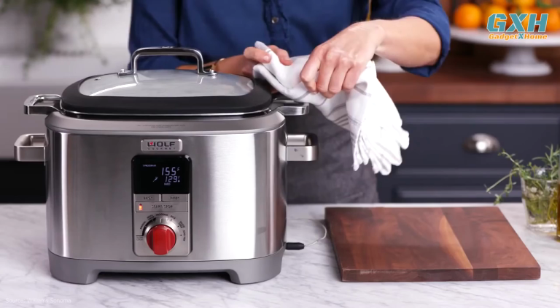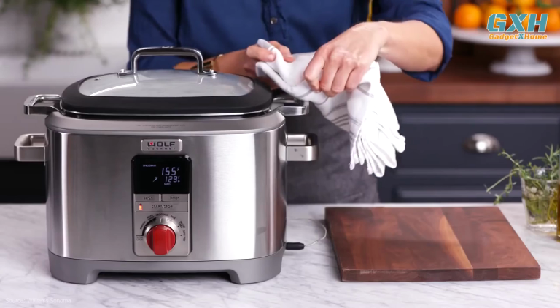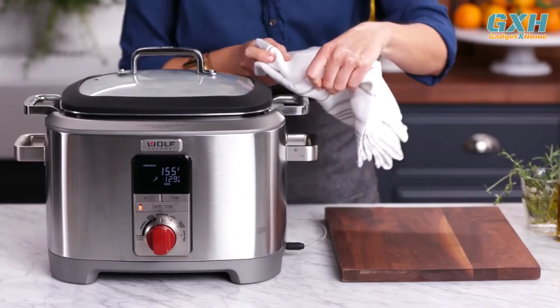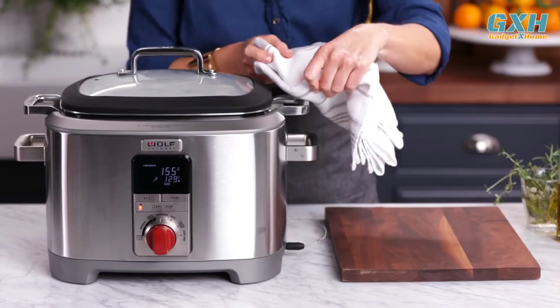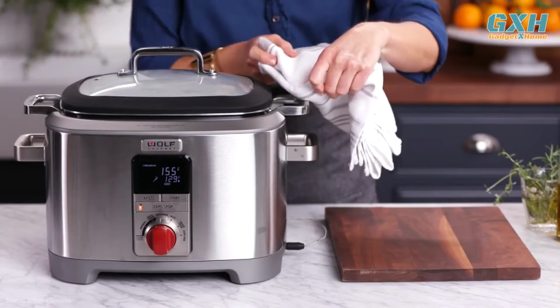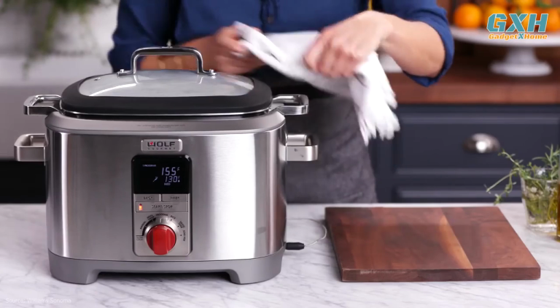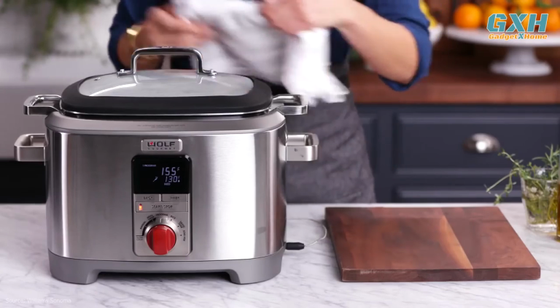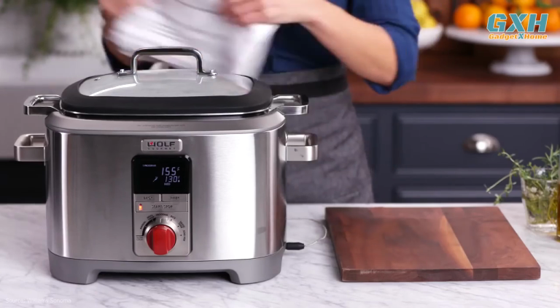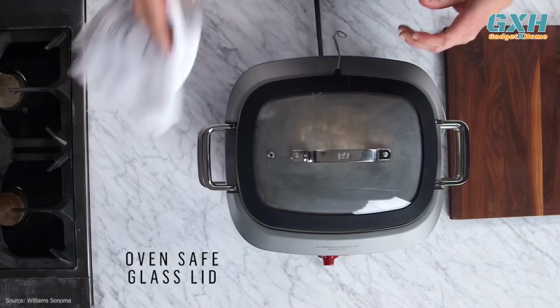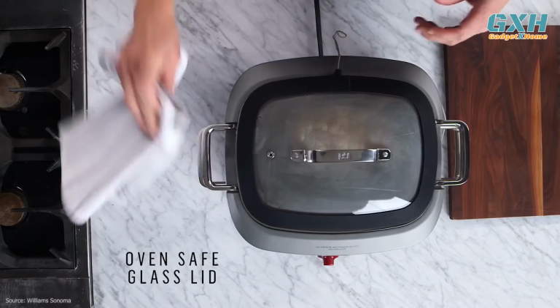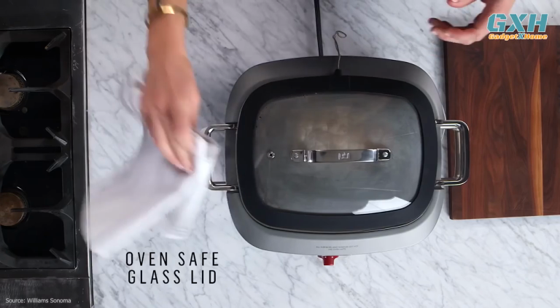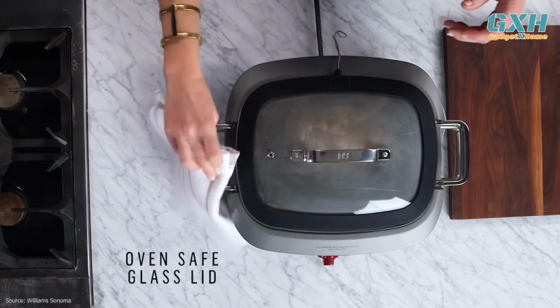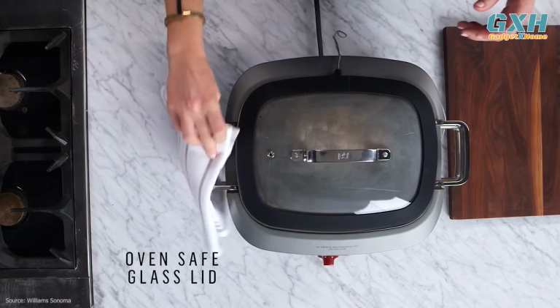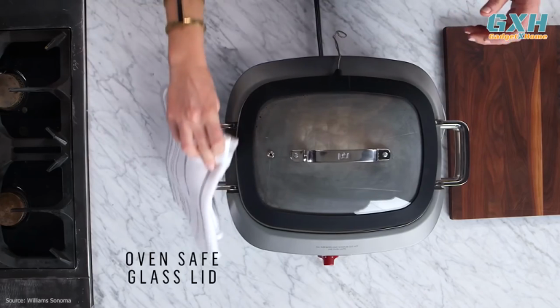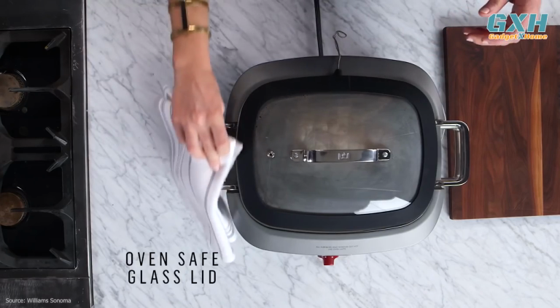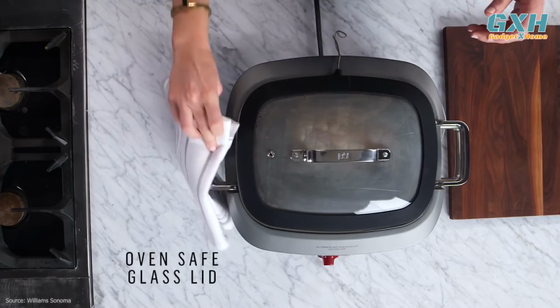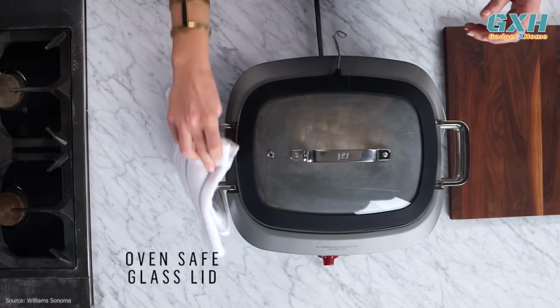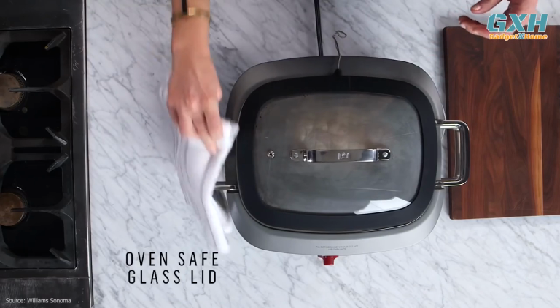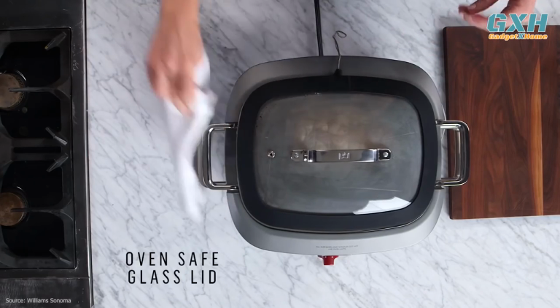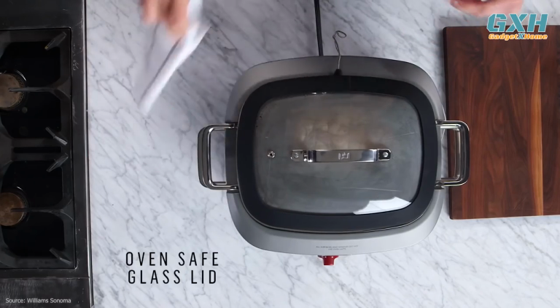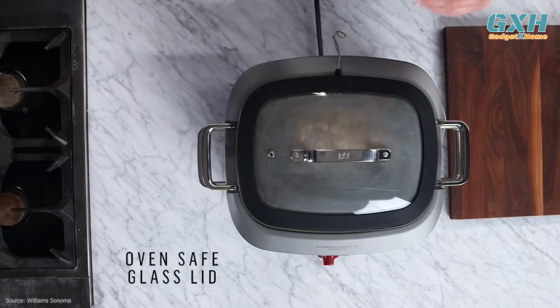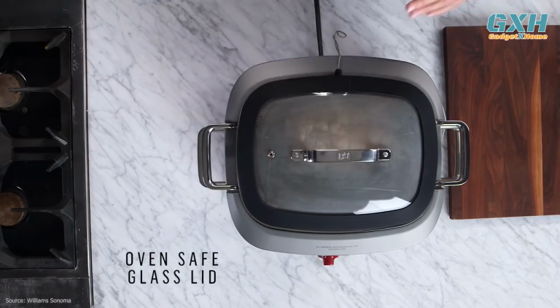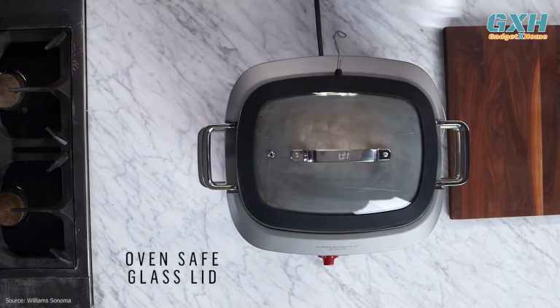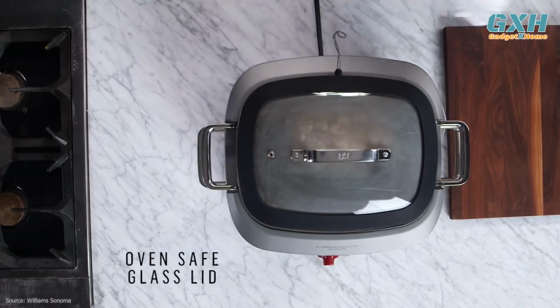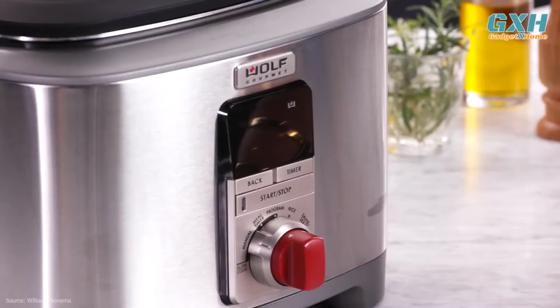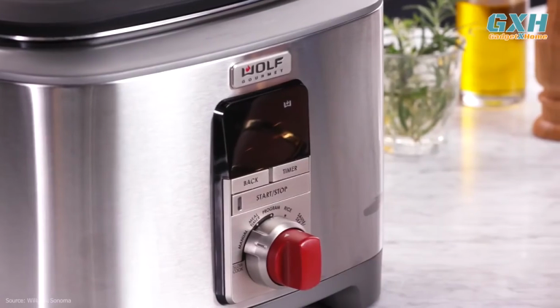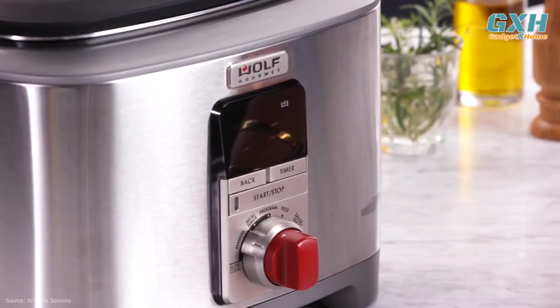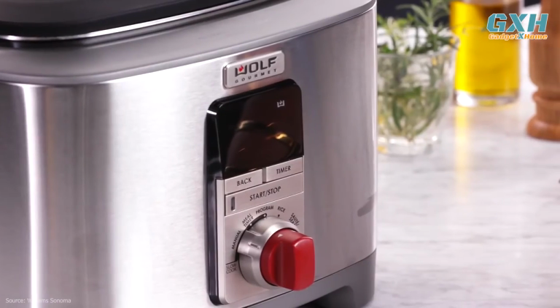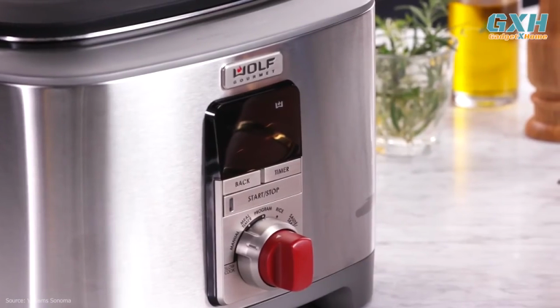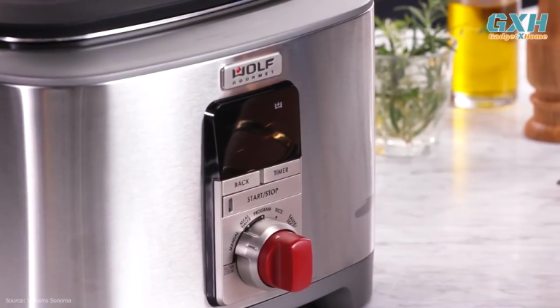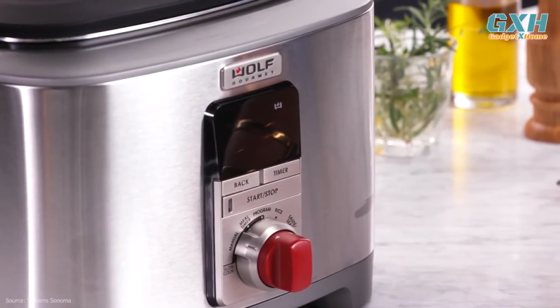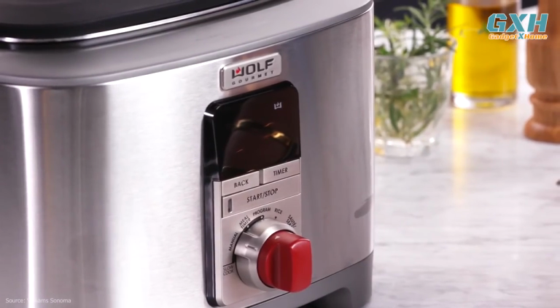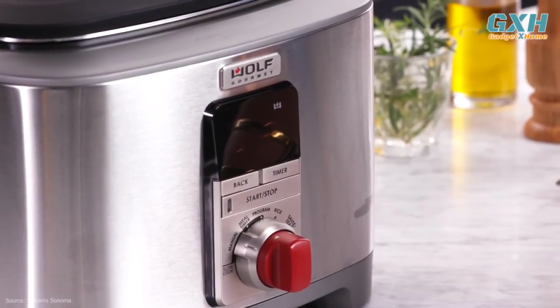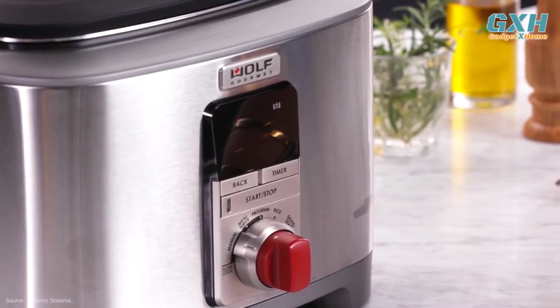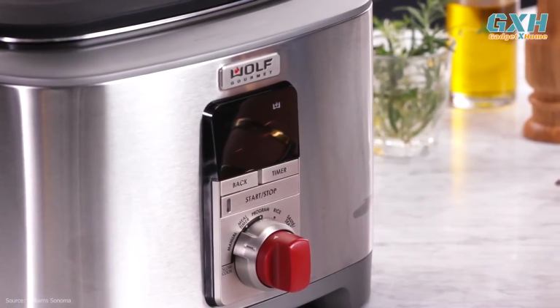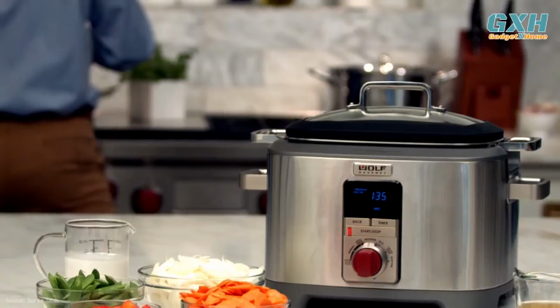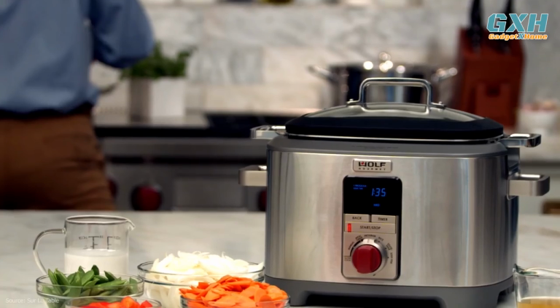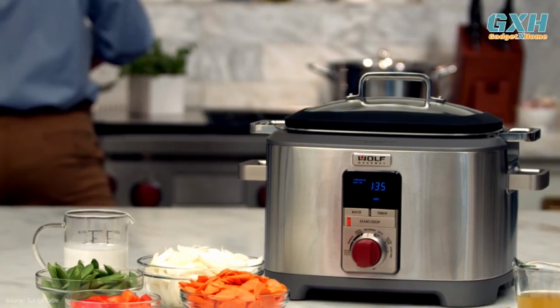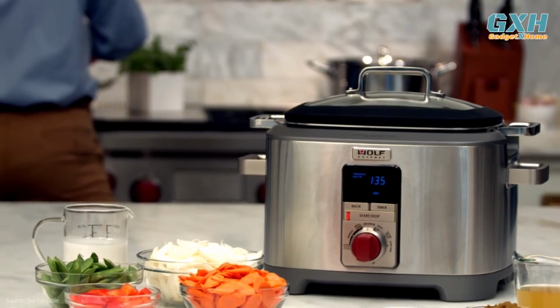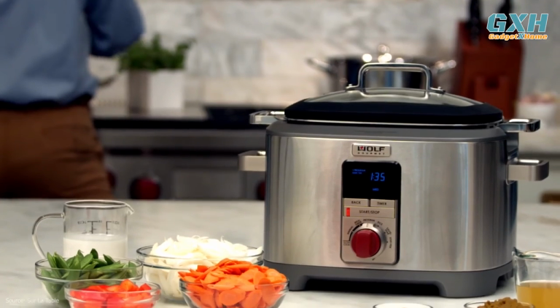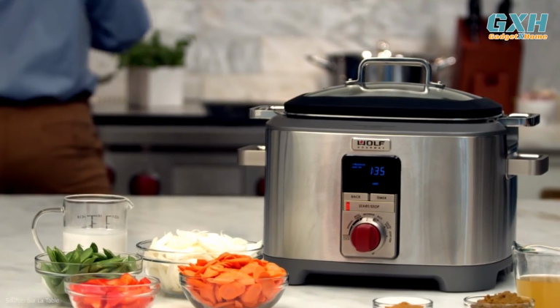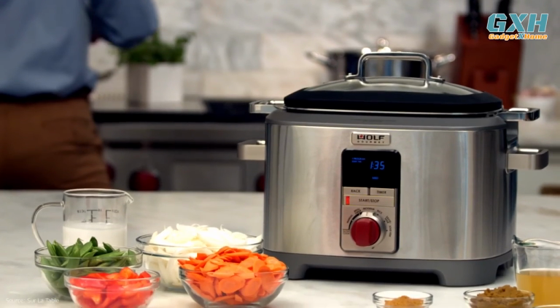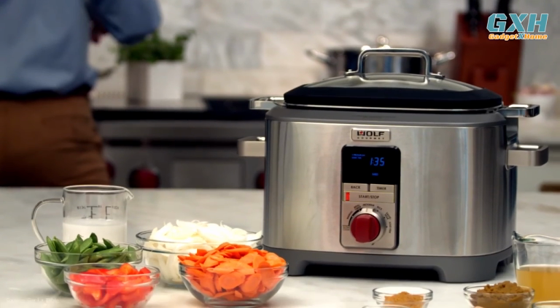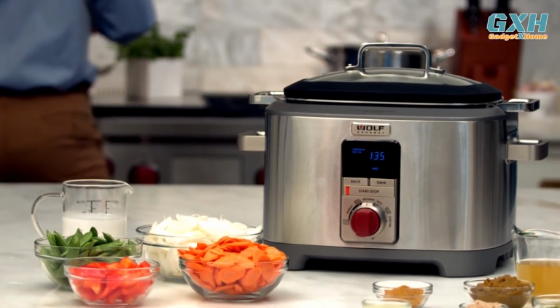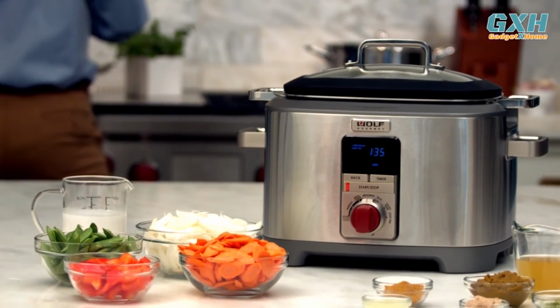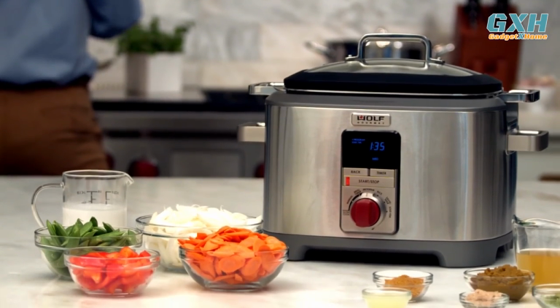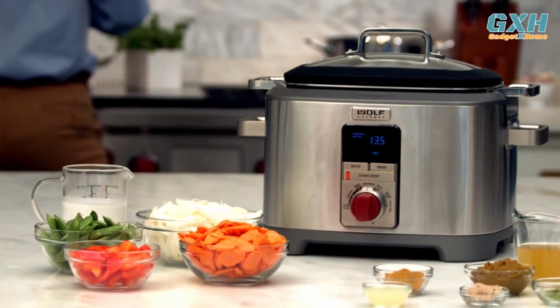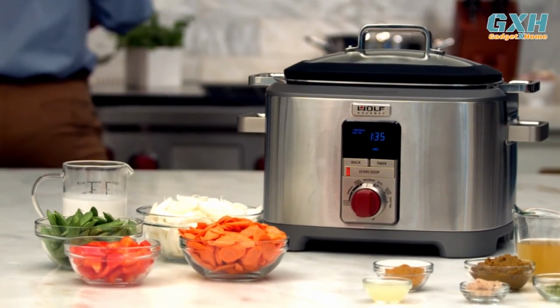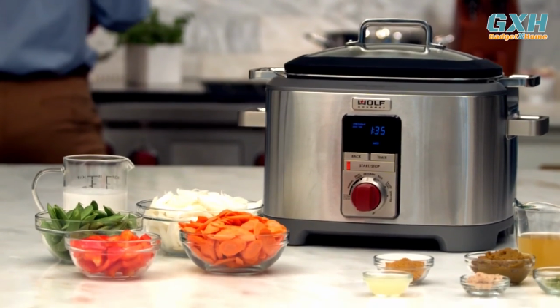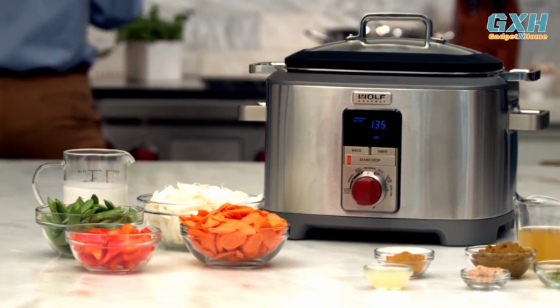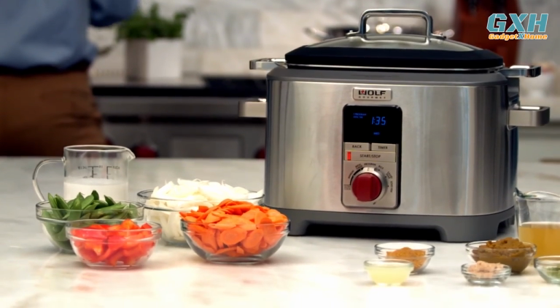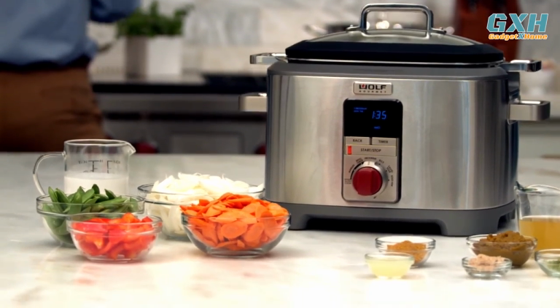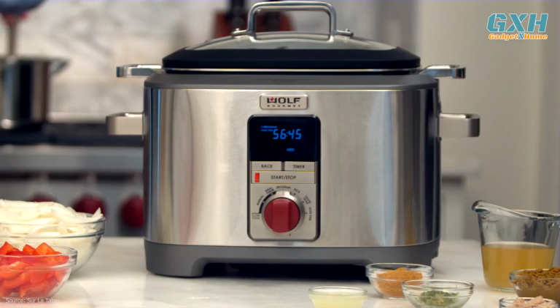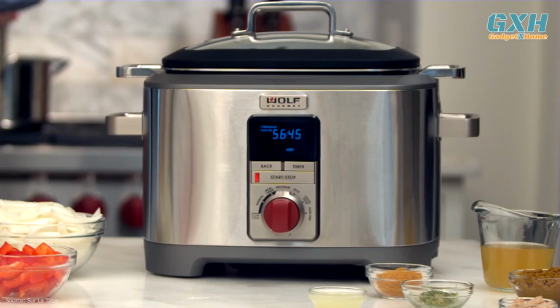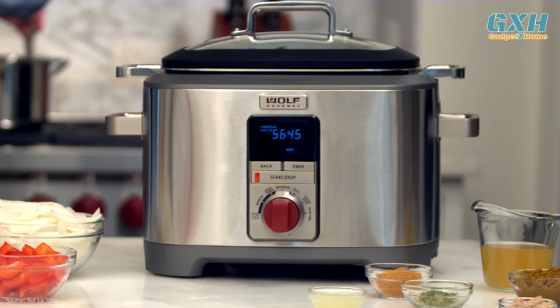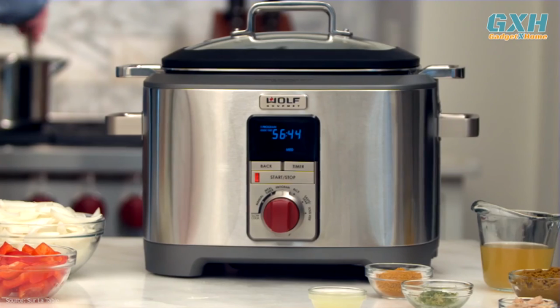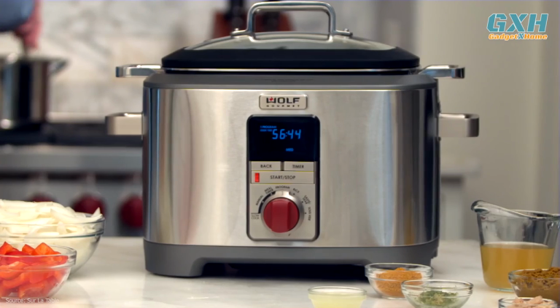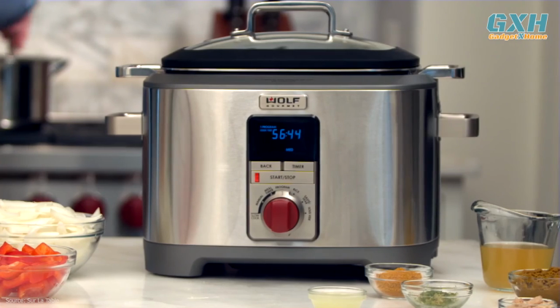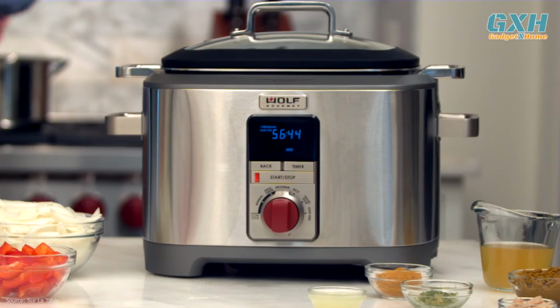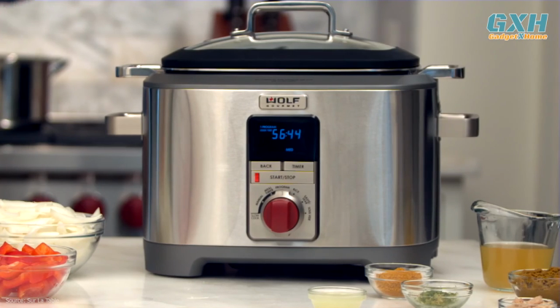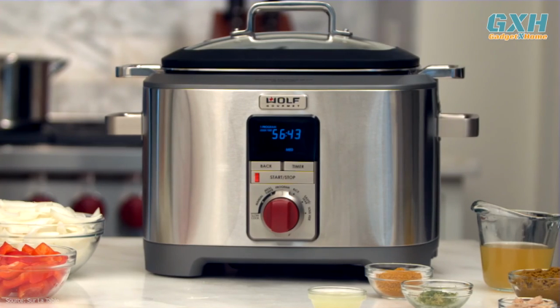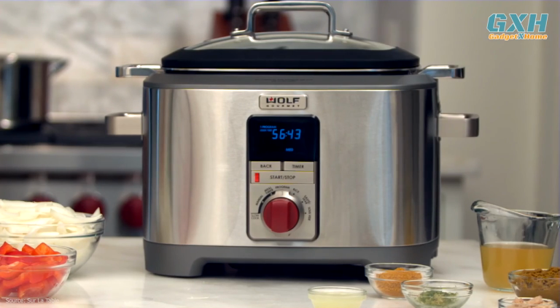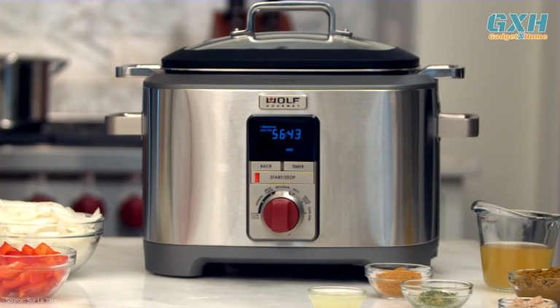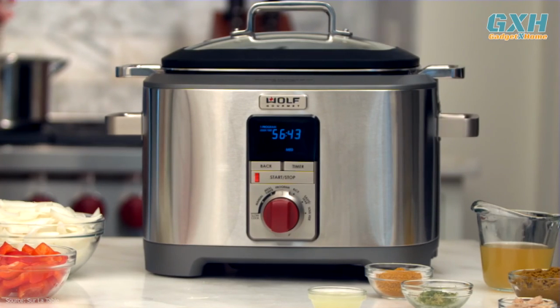Don't worry about cleaning up because the insert and lid are both dishwasher safe. And with a five-year warranty, Wolf is standing behind its product.